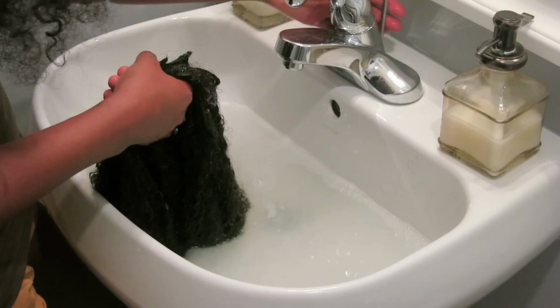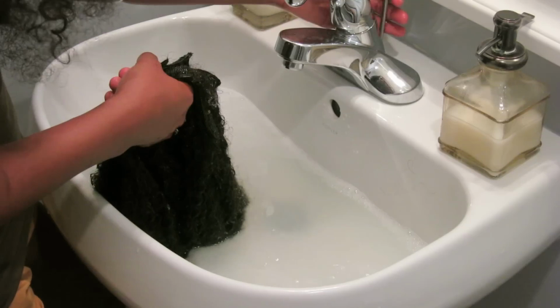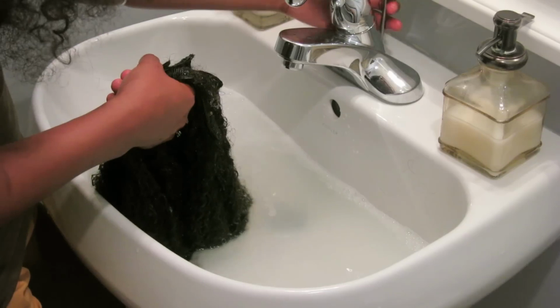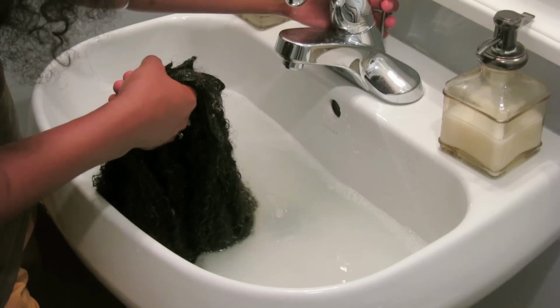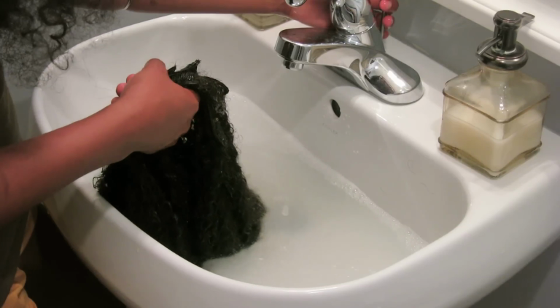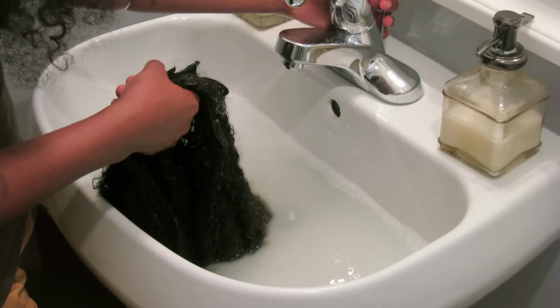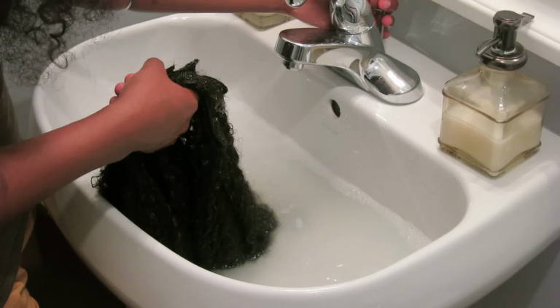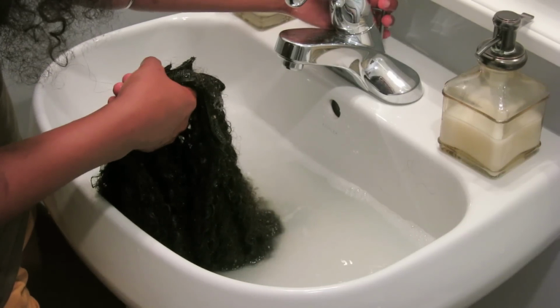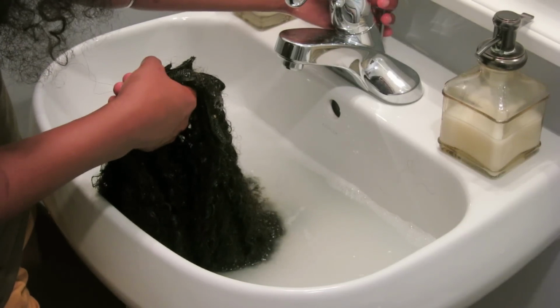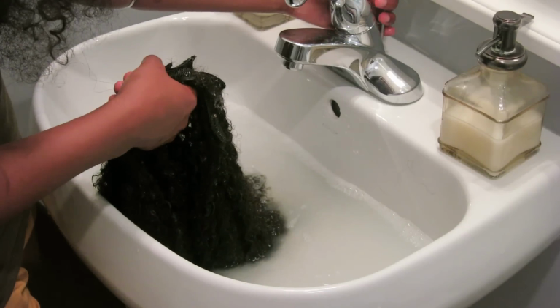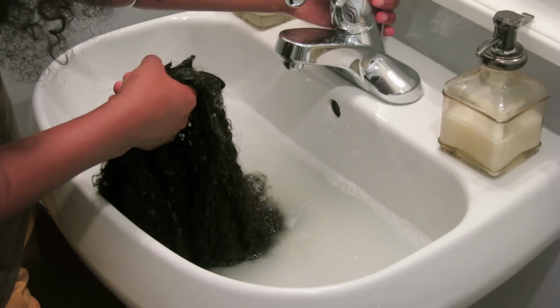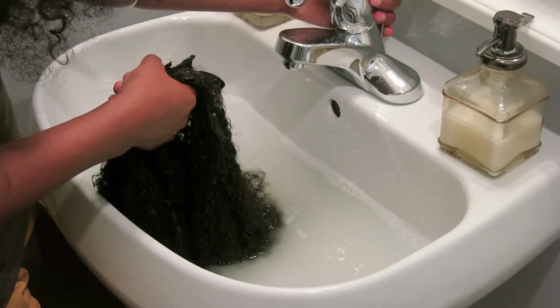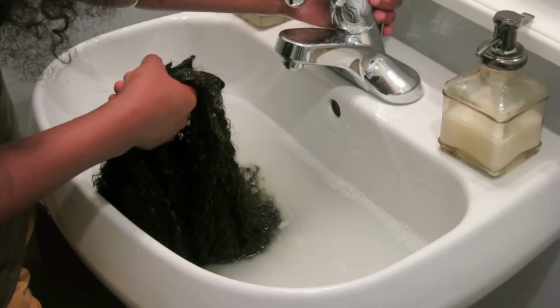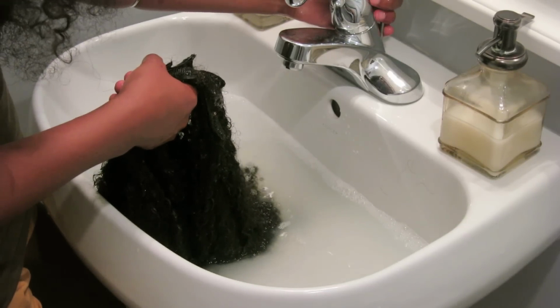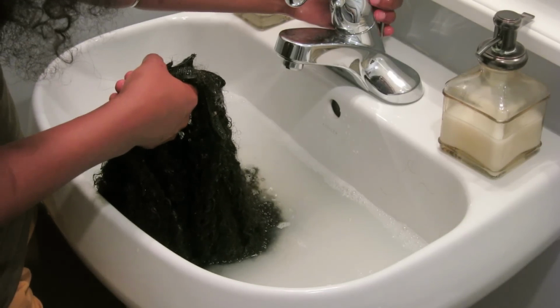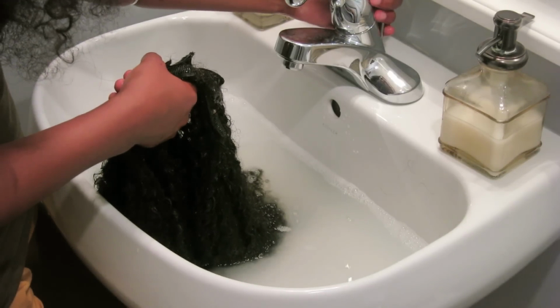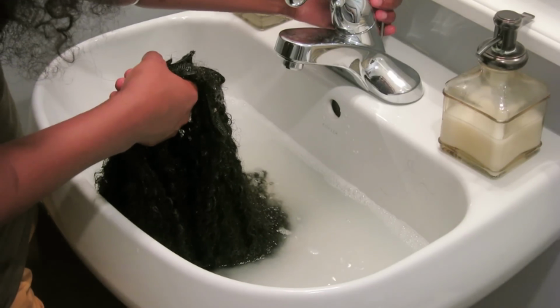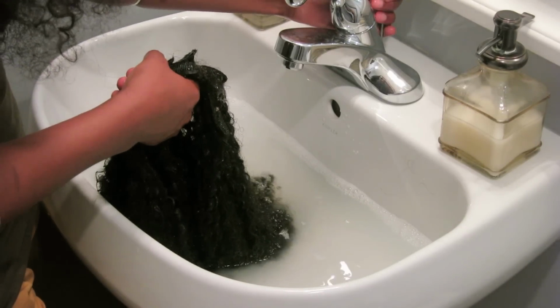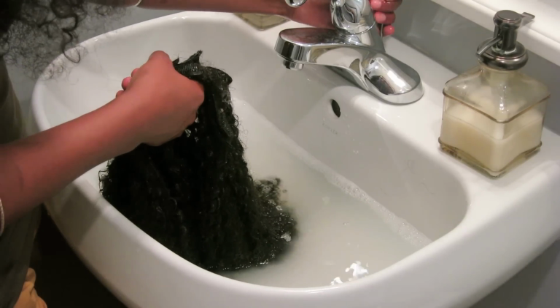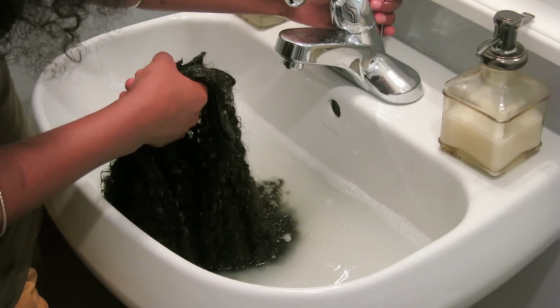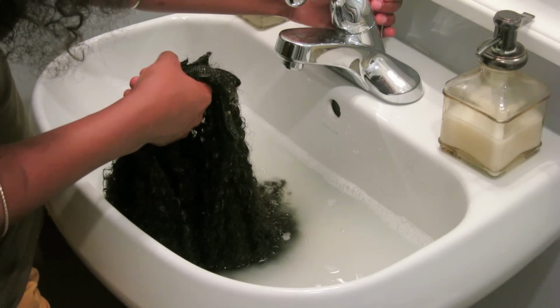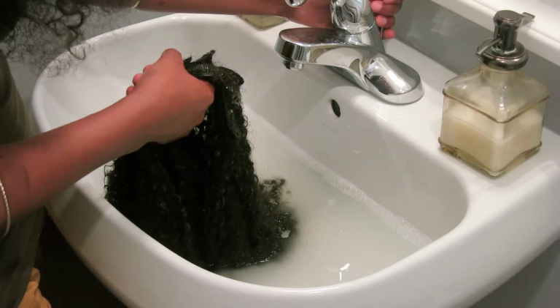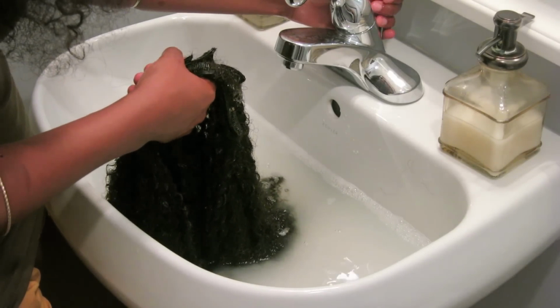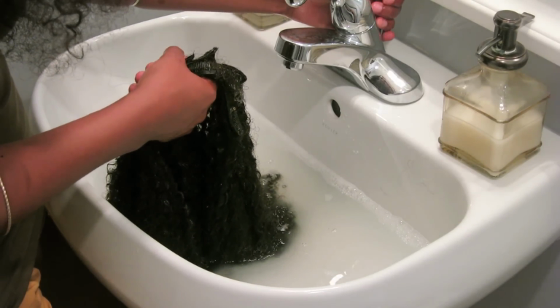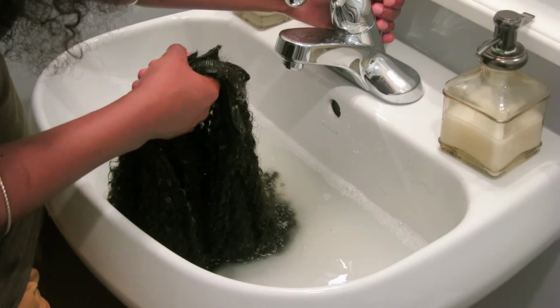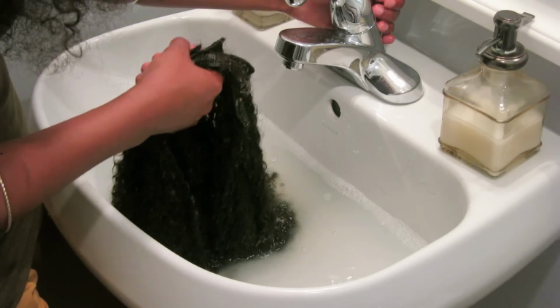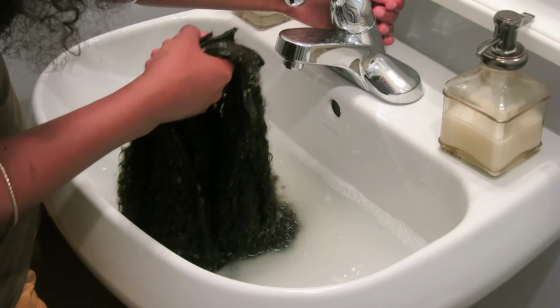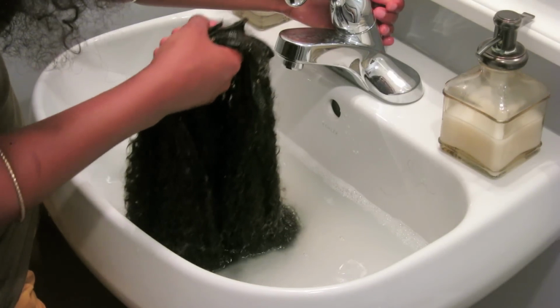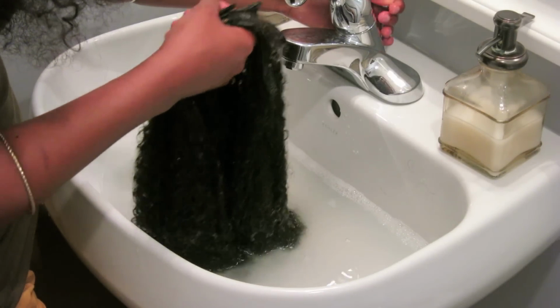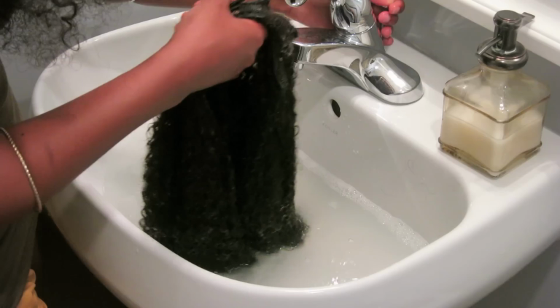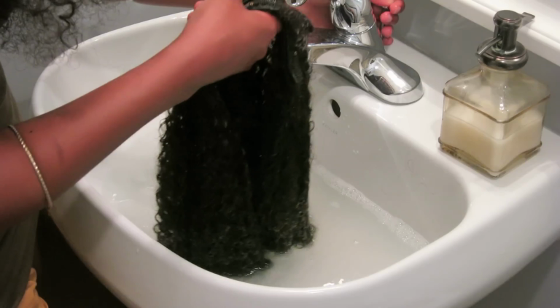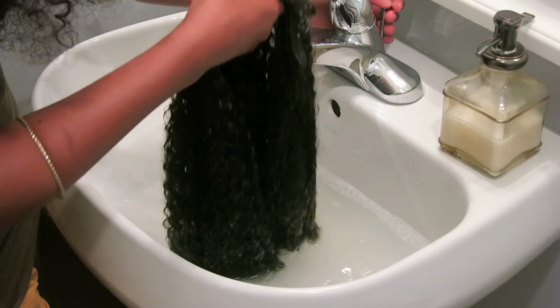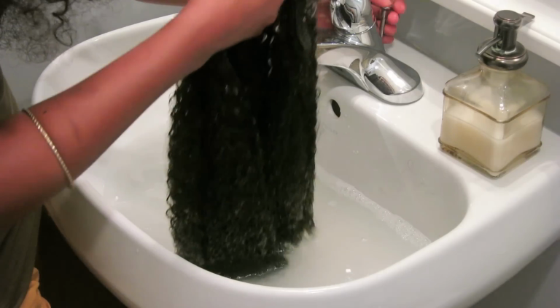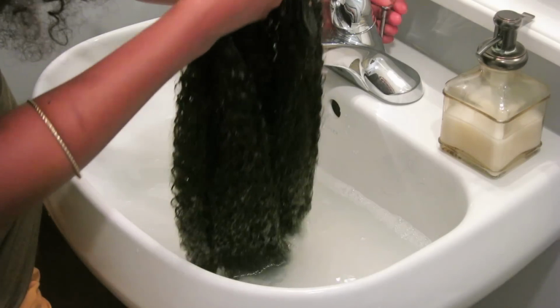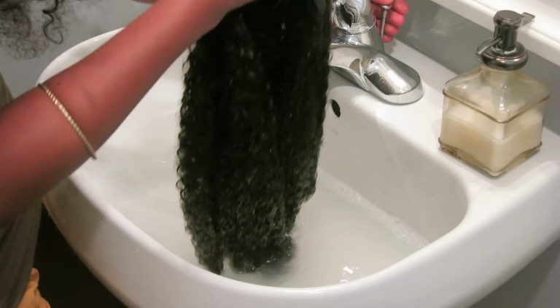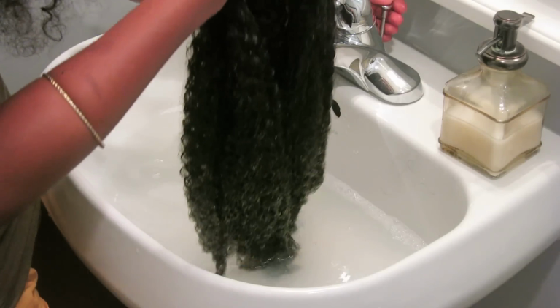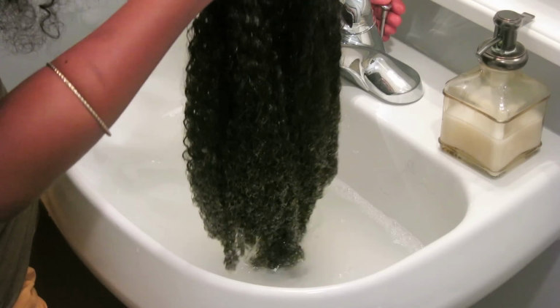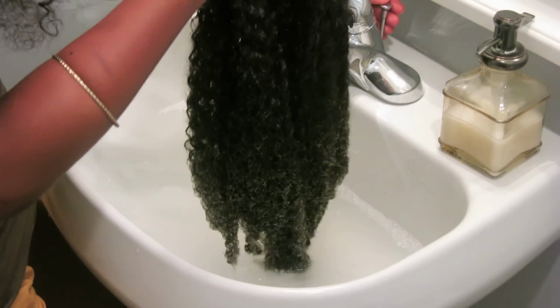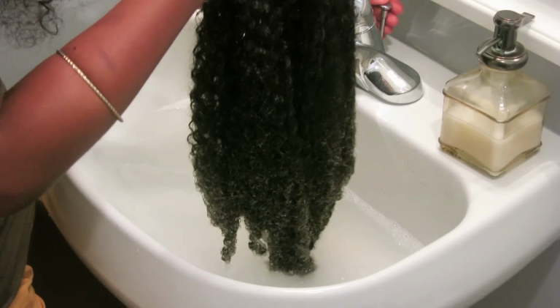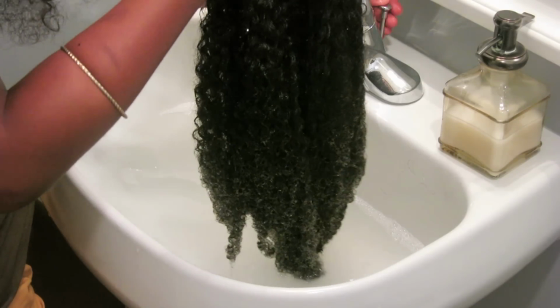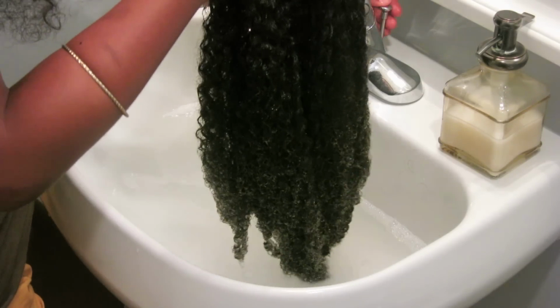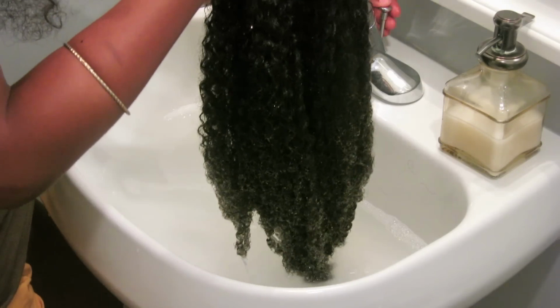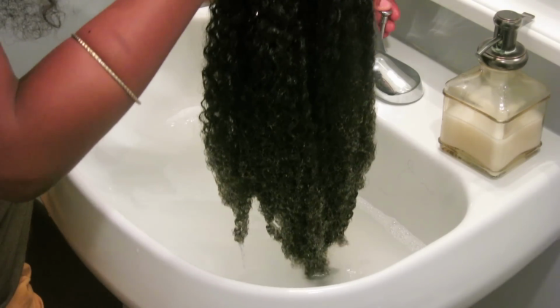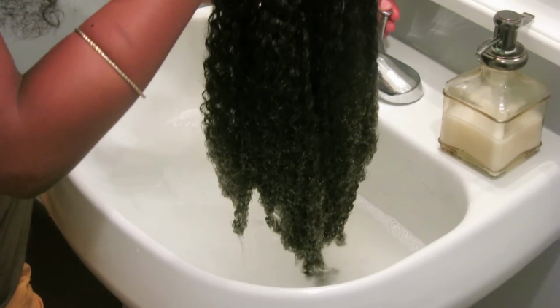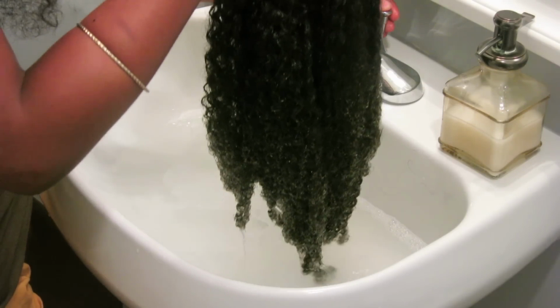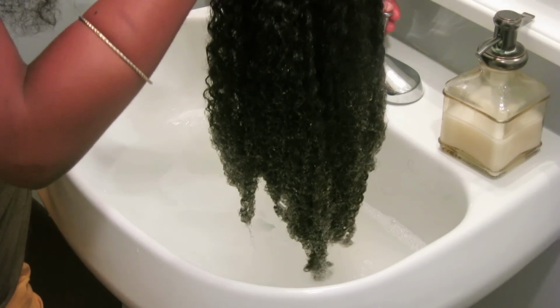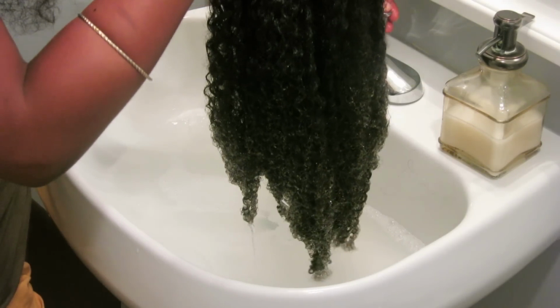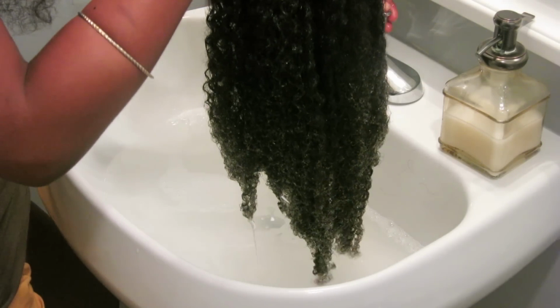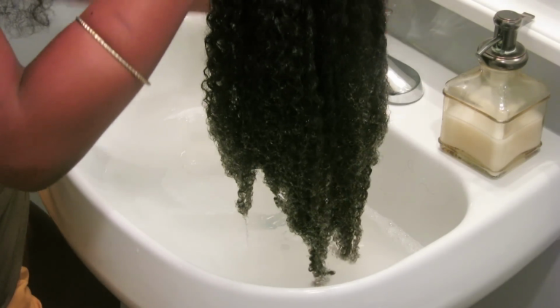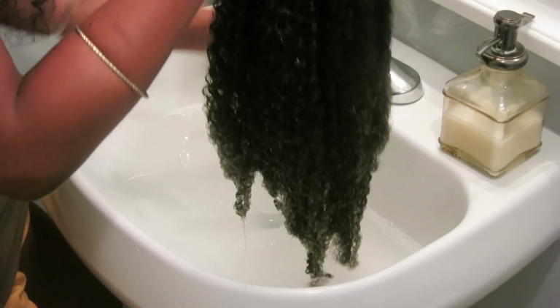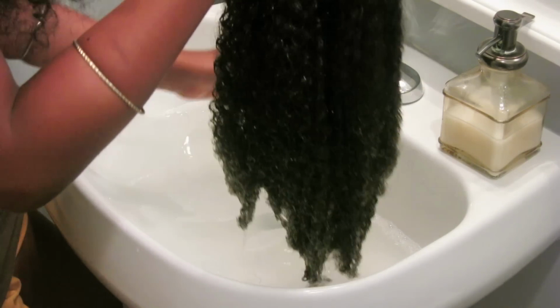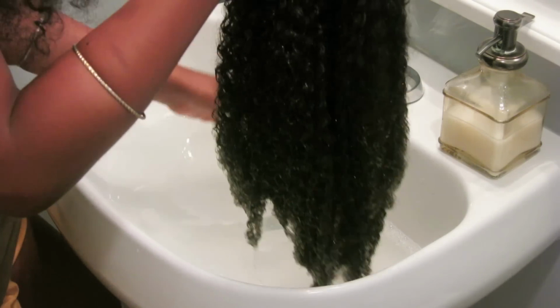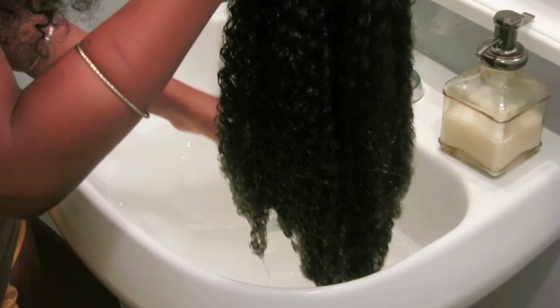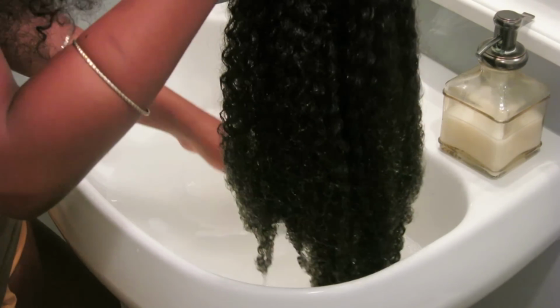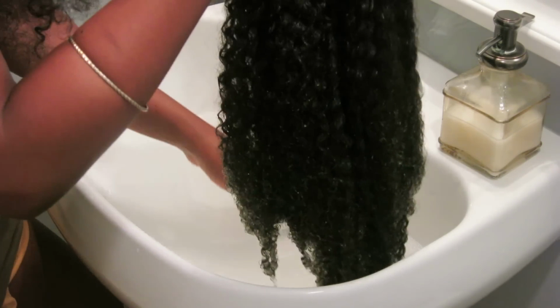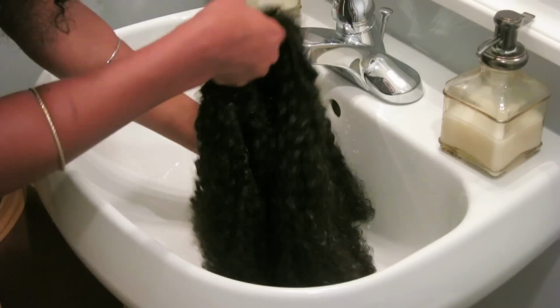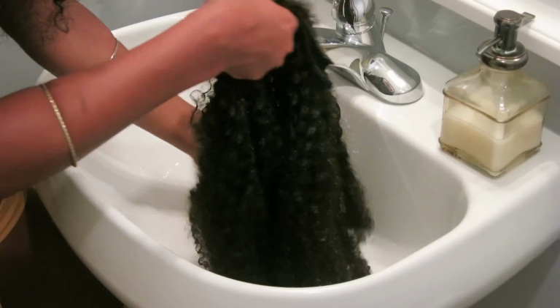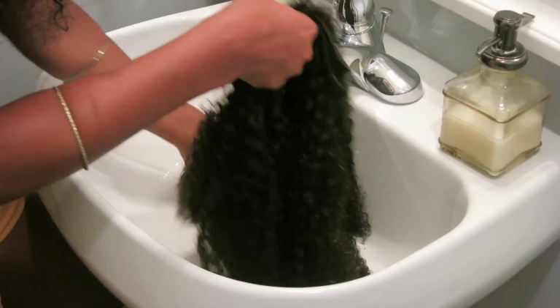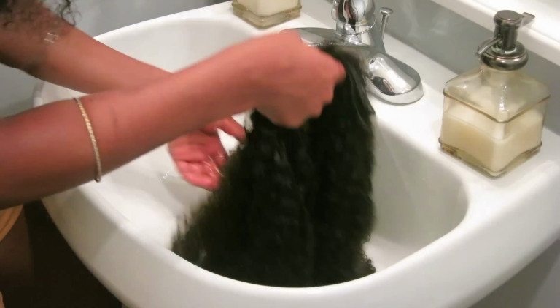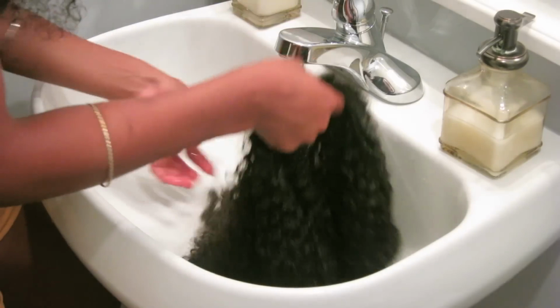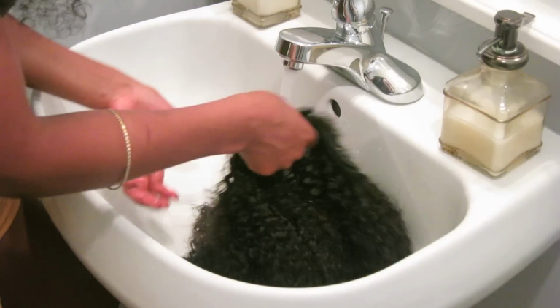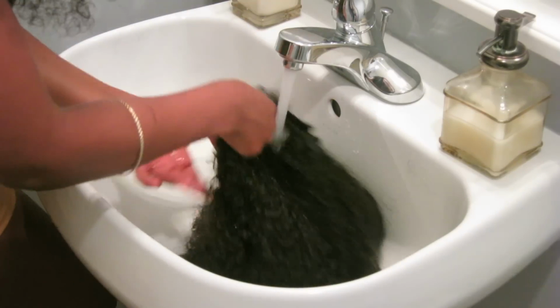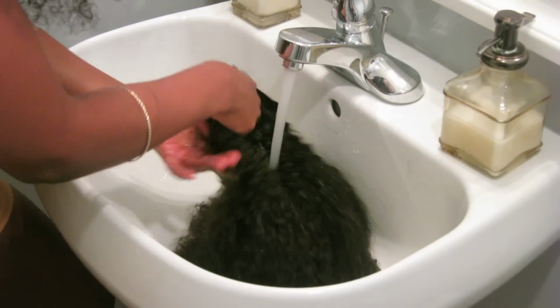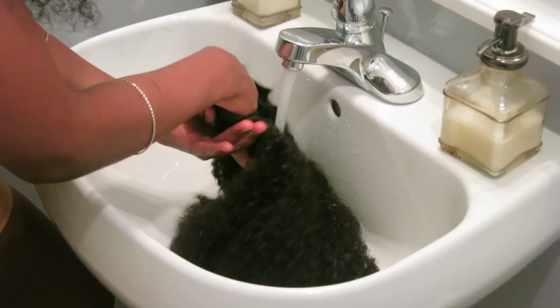So we've let it soak for a few minutes and we're going to drain the water from the sink and rinse the shampoo off.